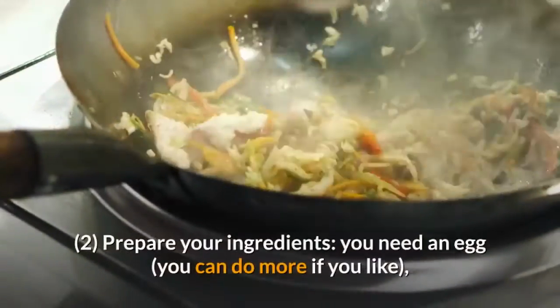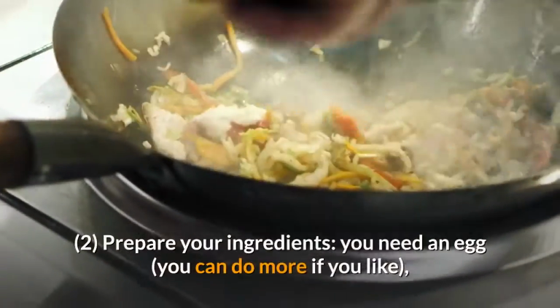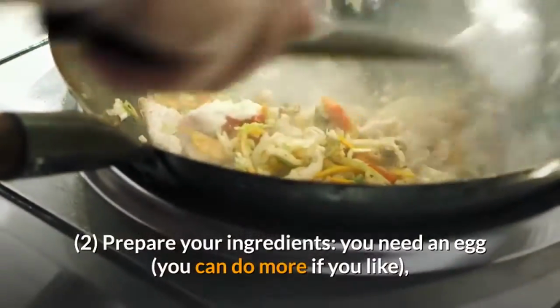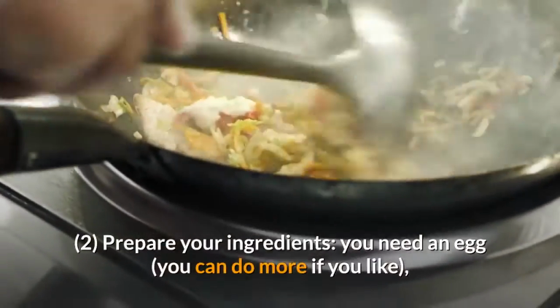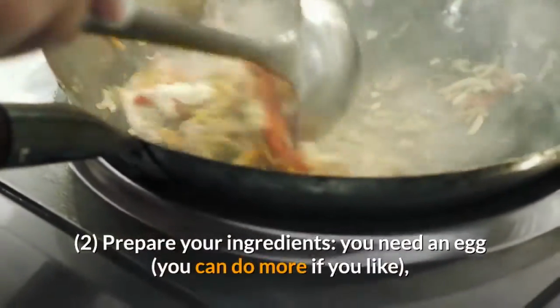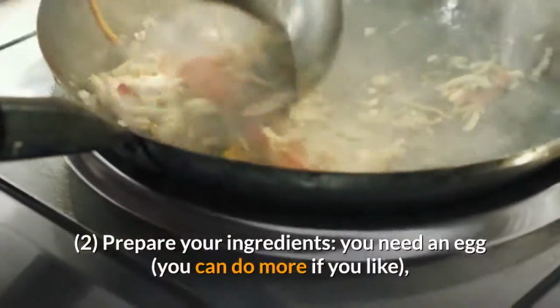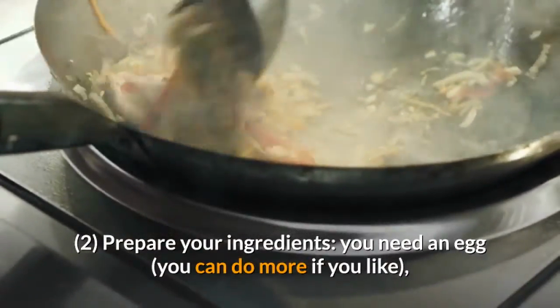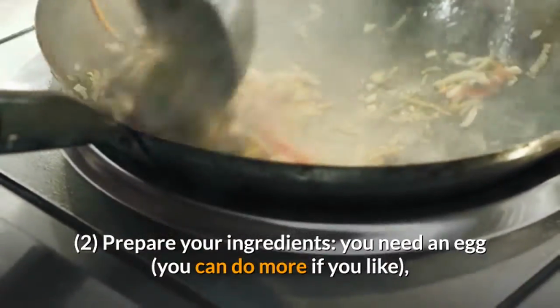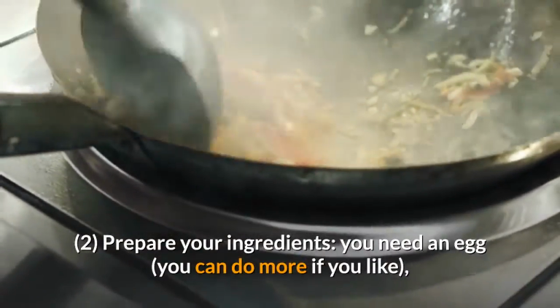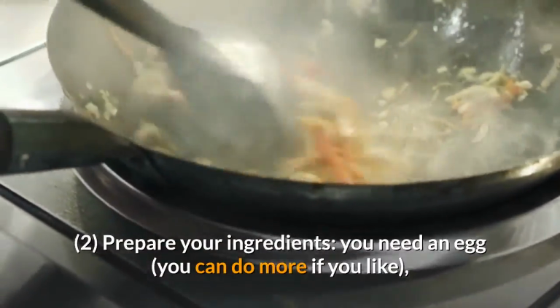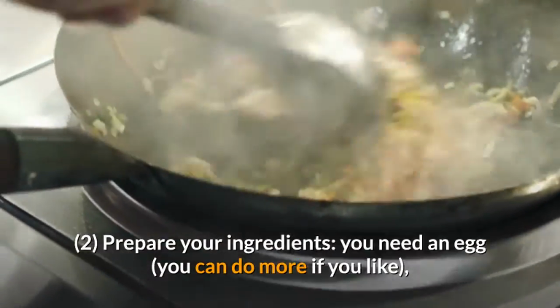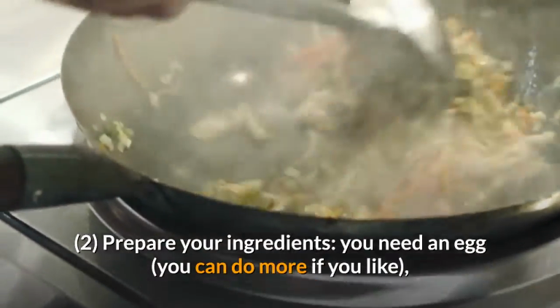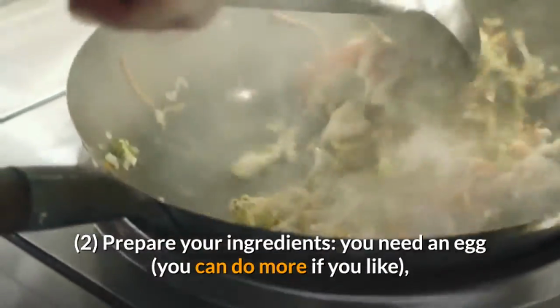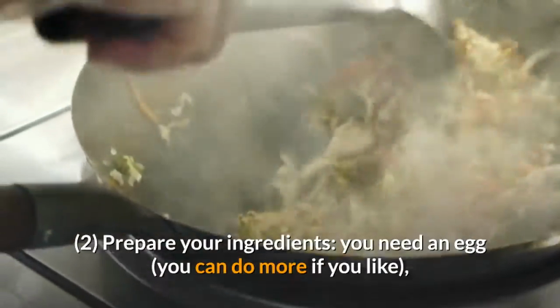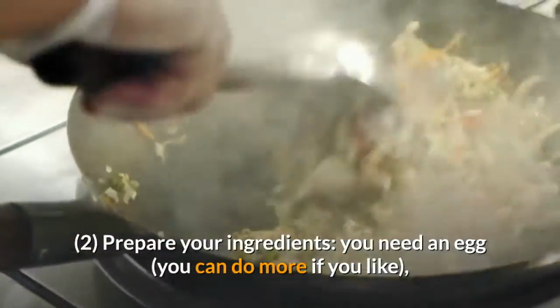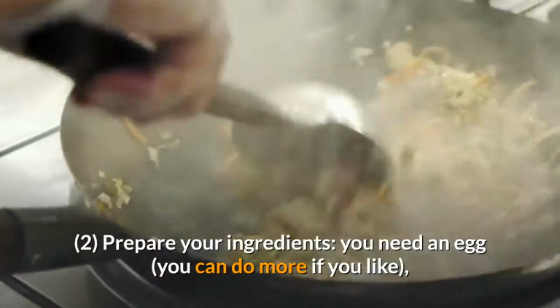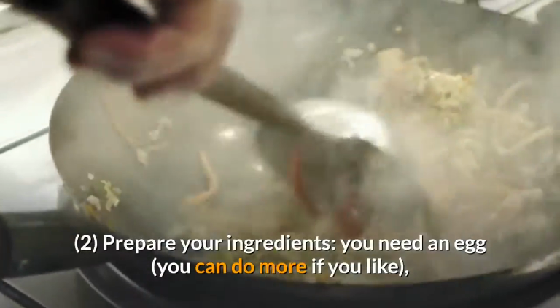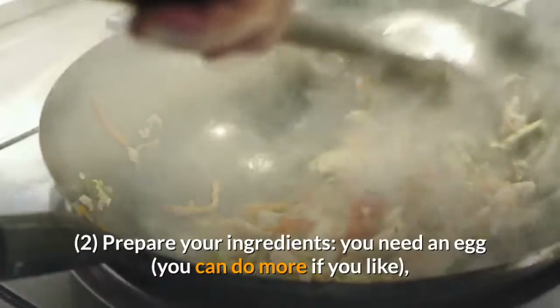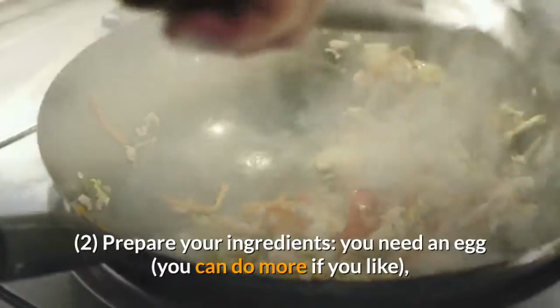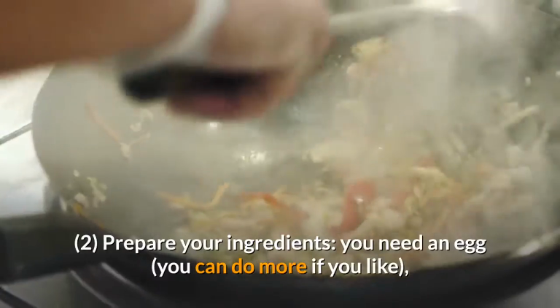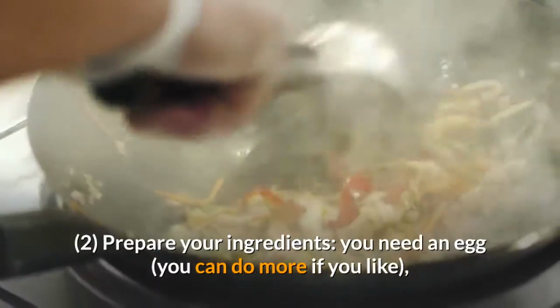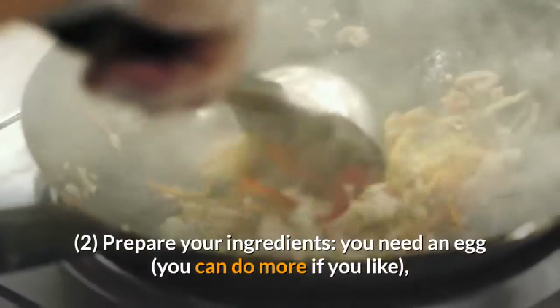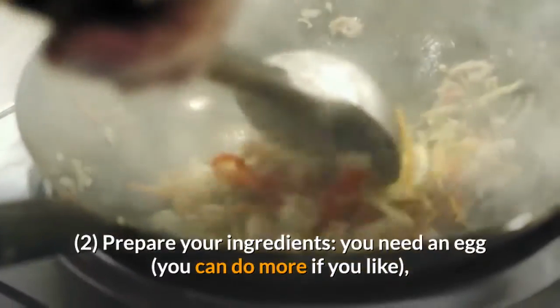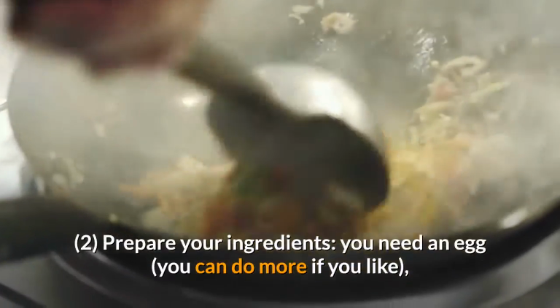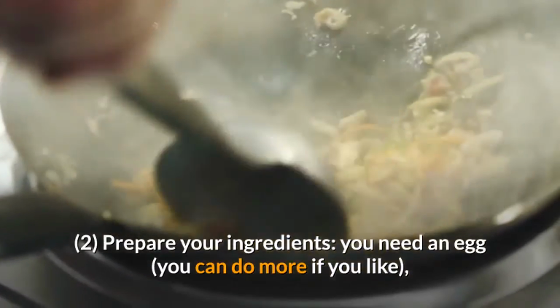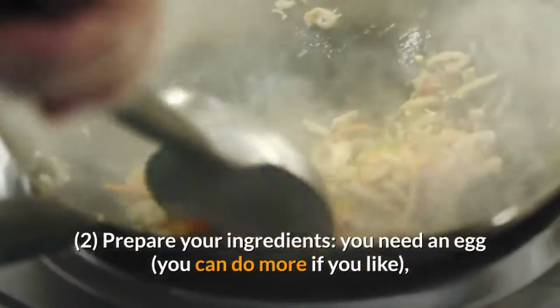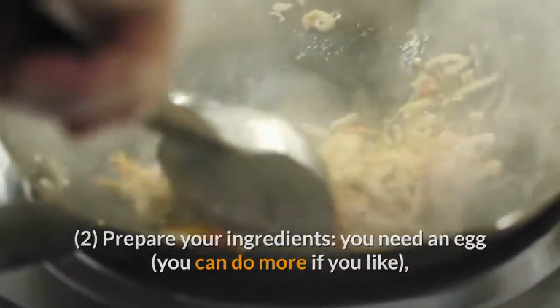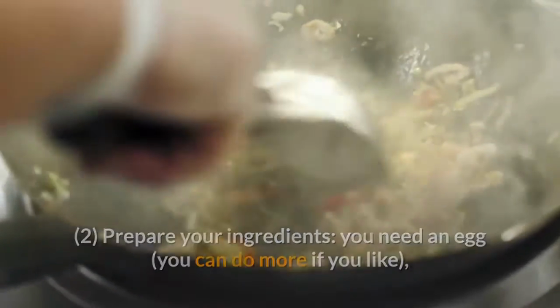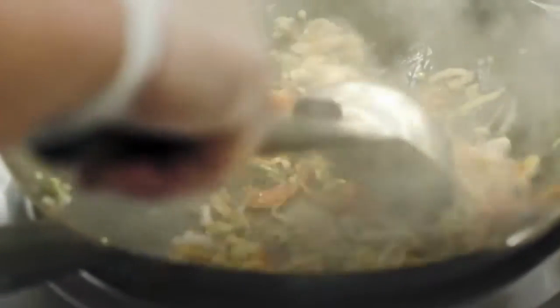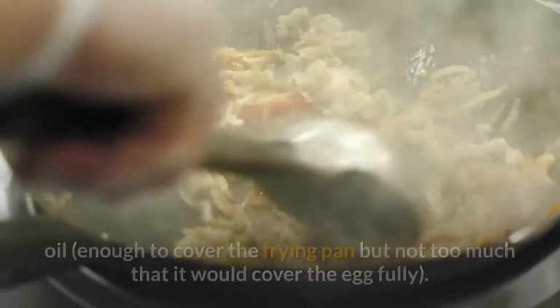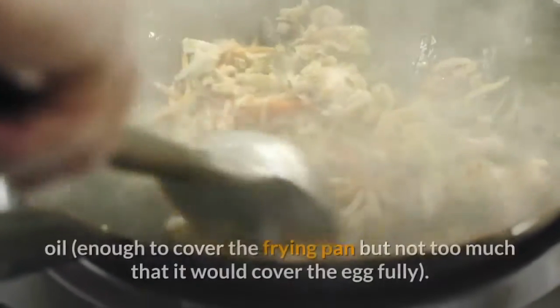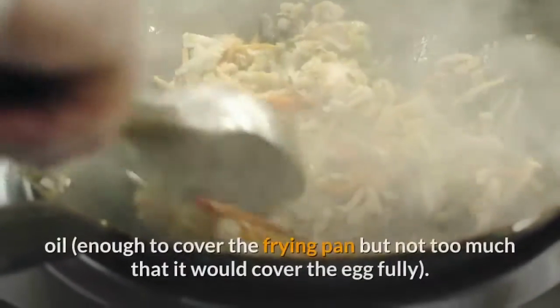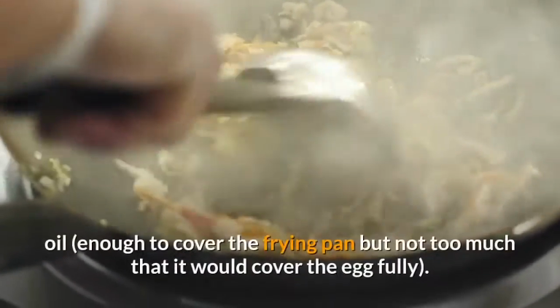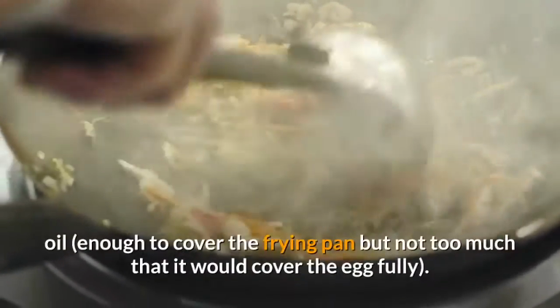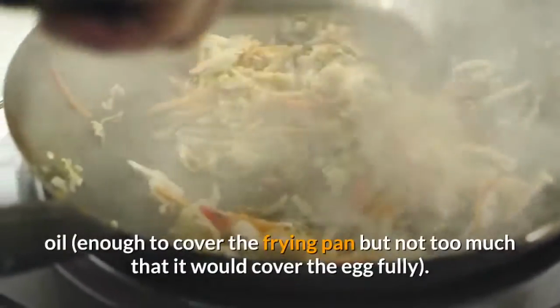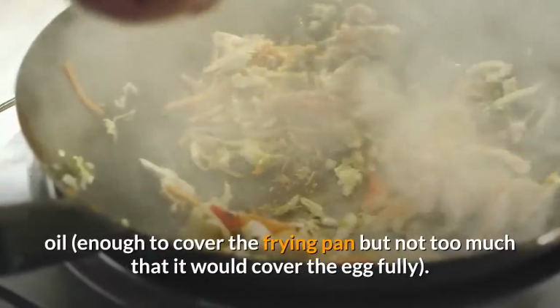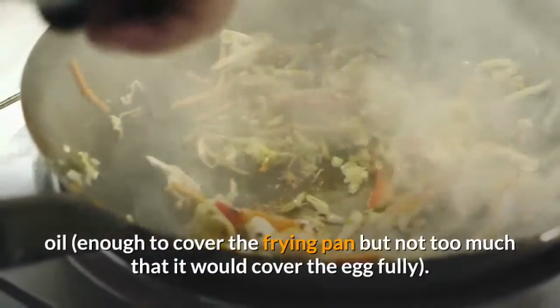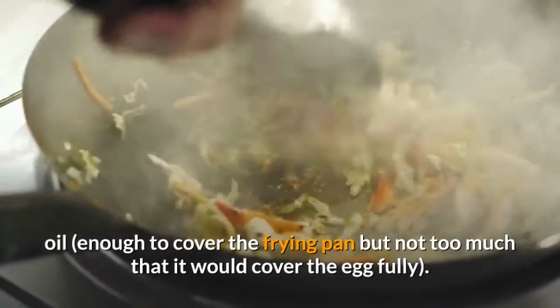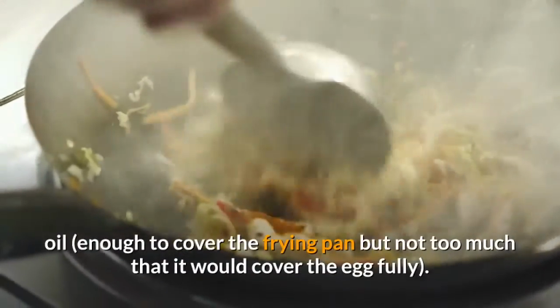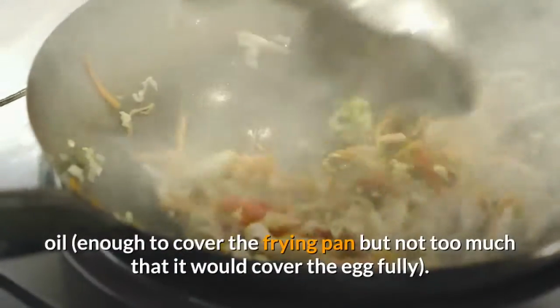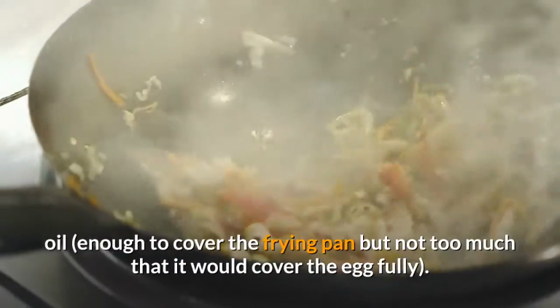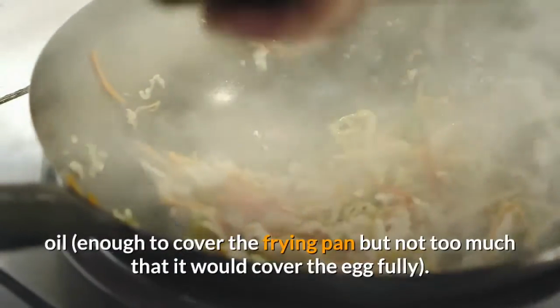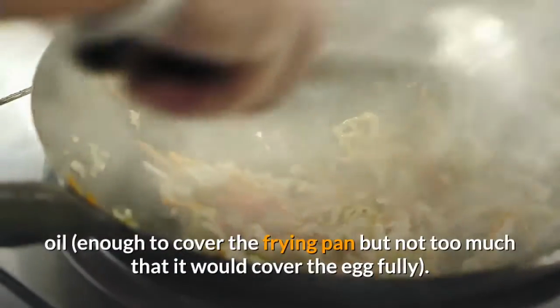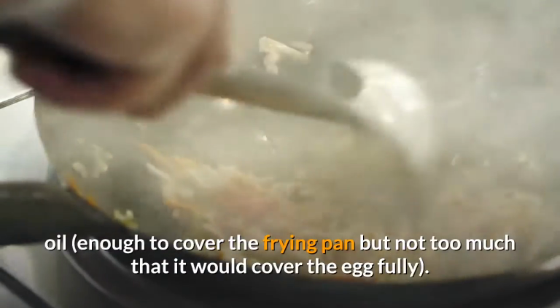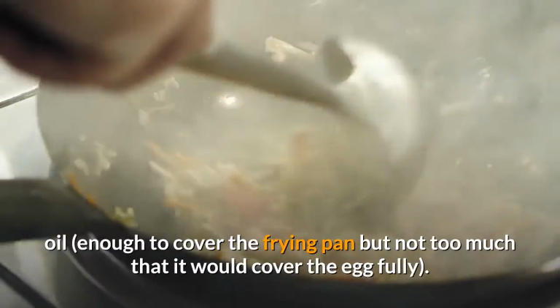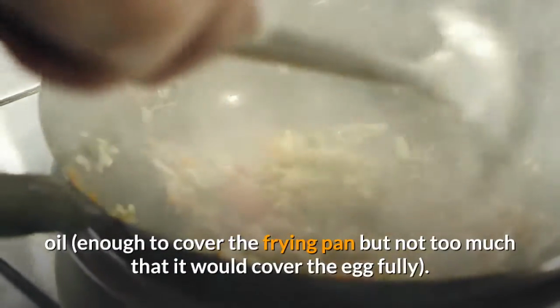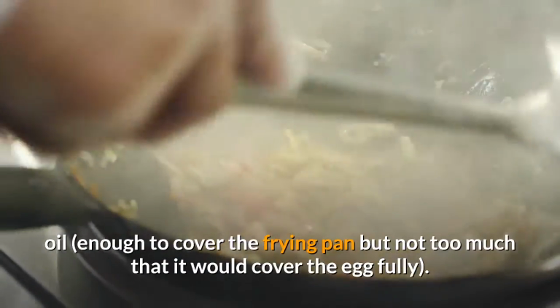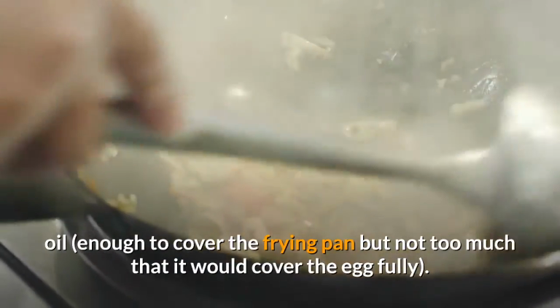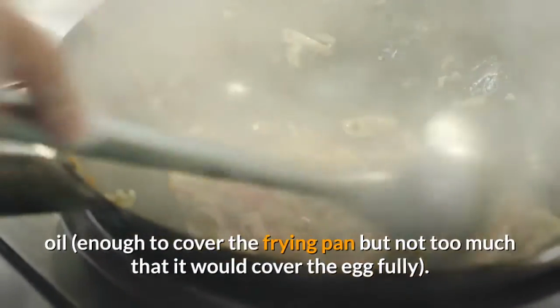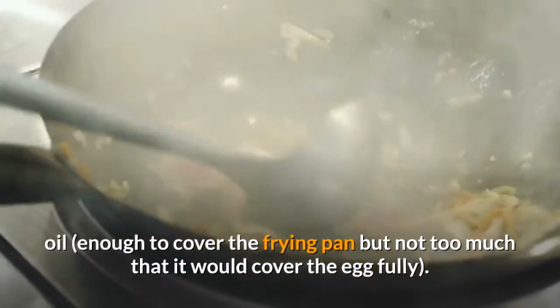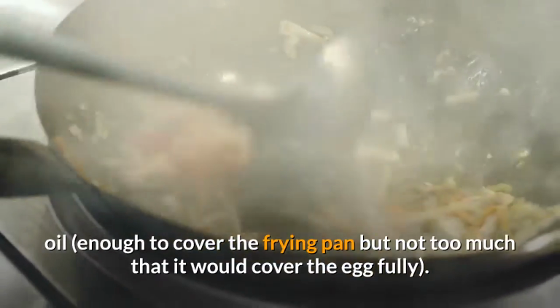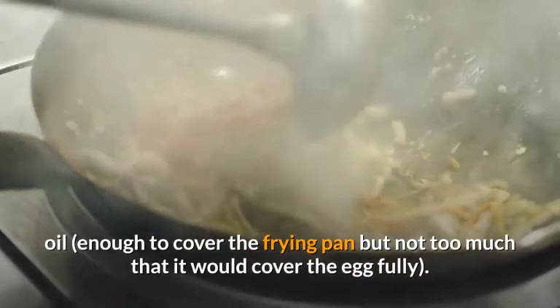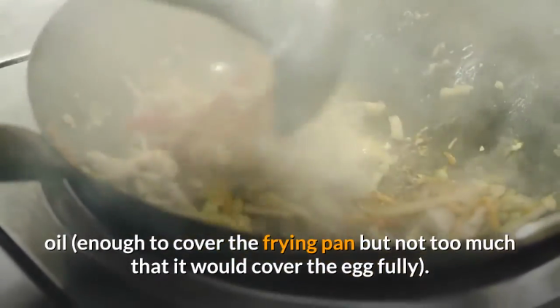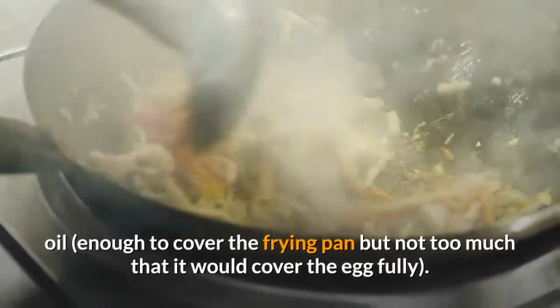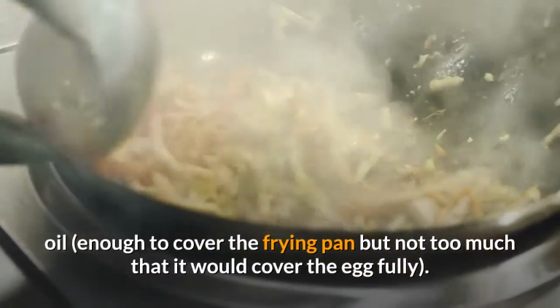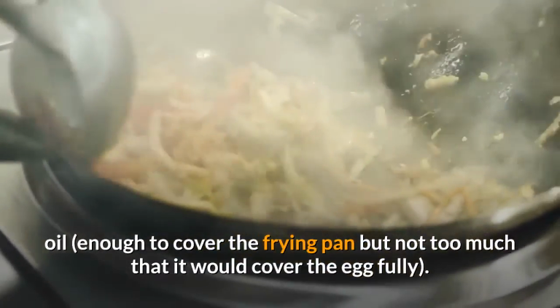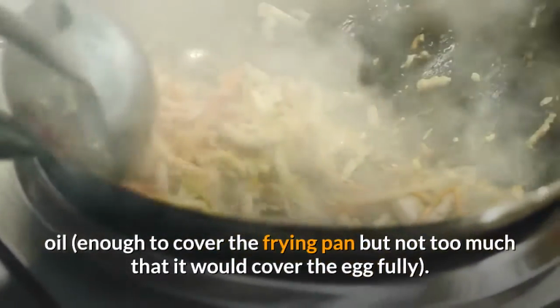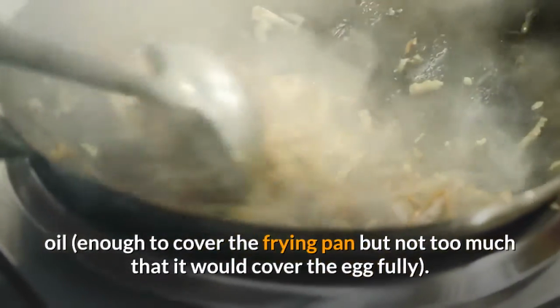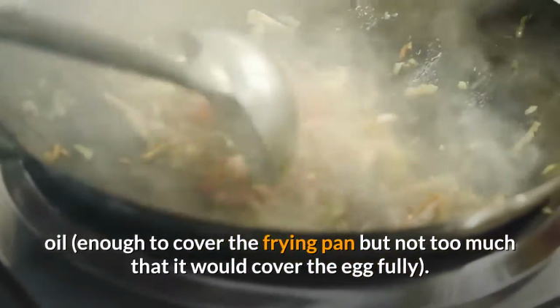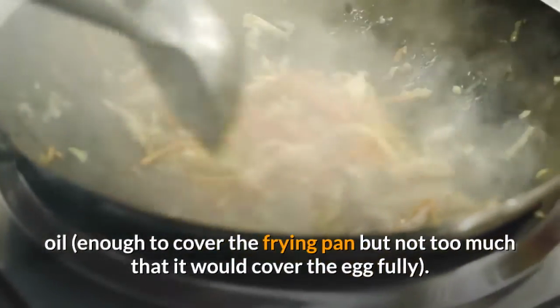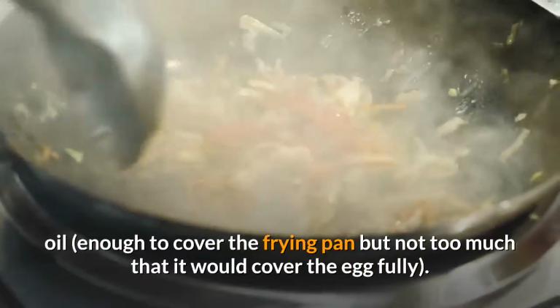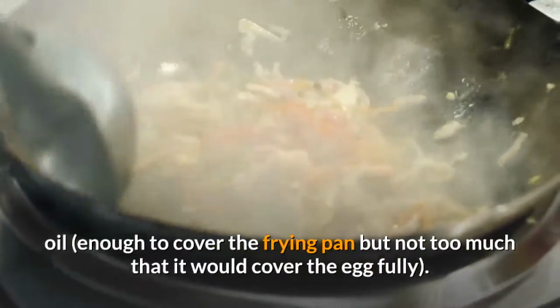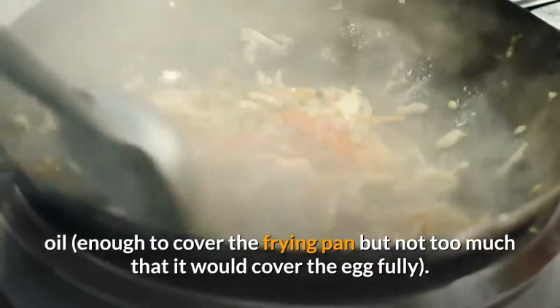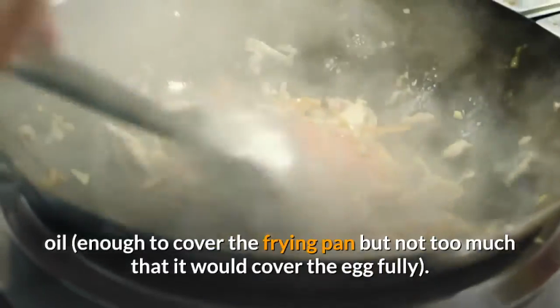Prepare your ingredients: you need an egg — you can do more if you like — and oil, enough to cover the frying pan but not too much that it would cover the egg fully.